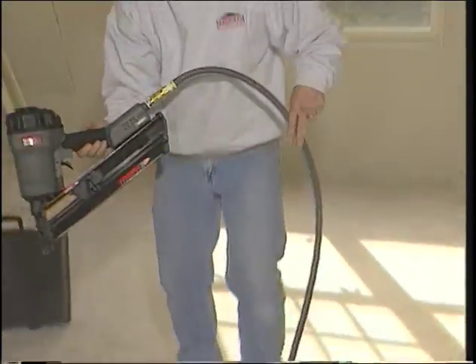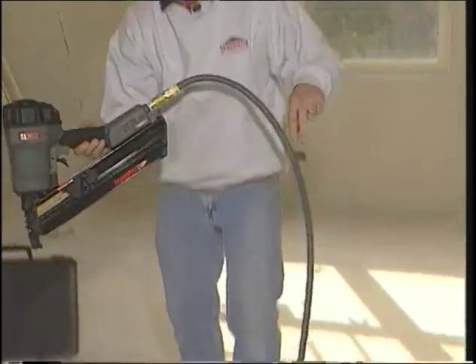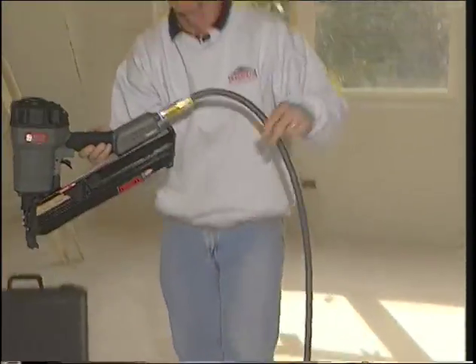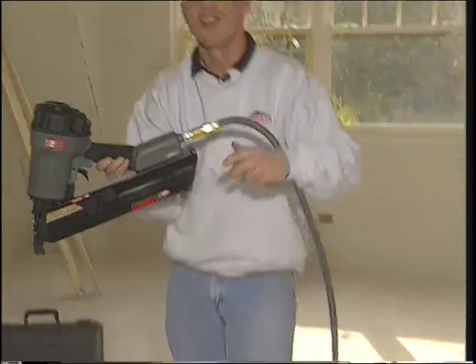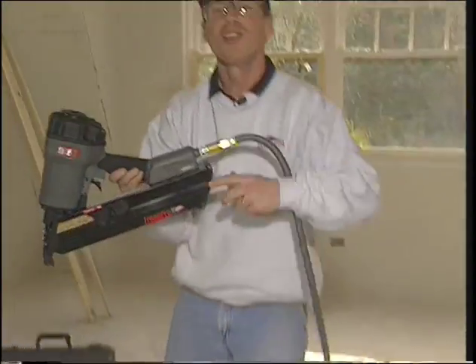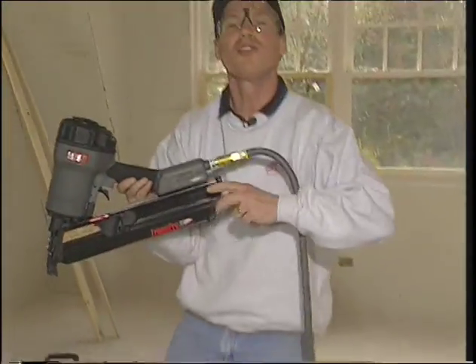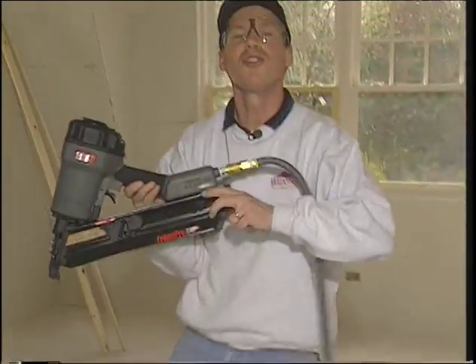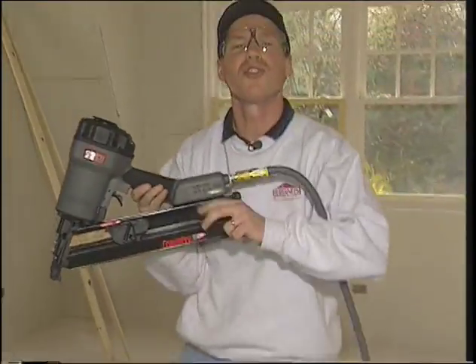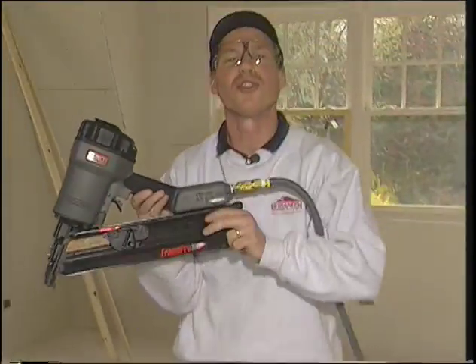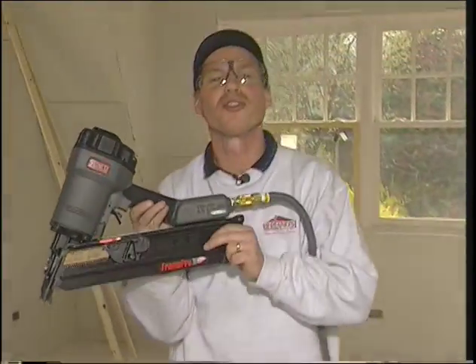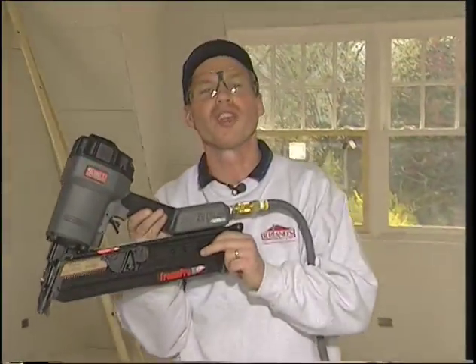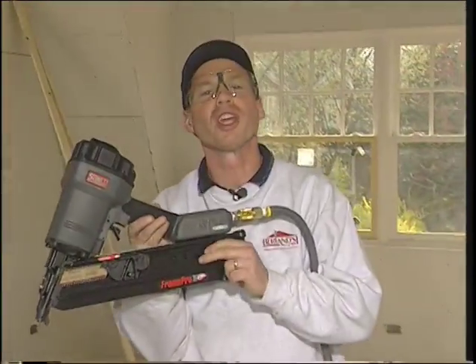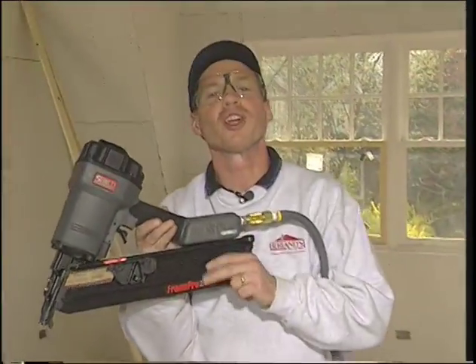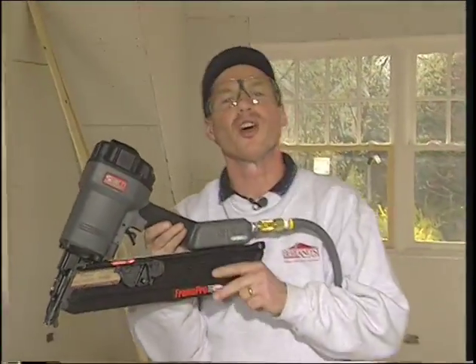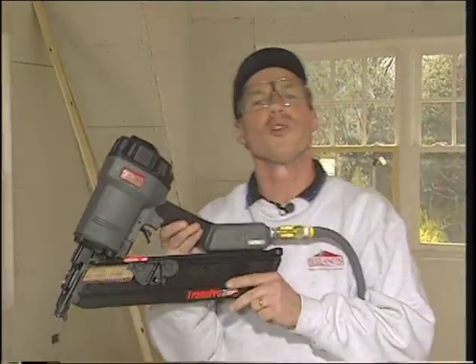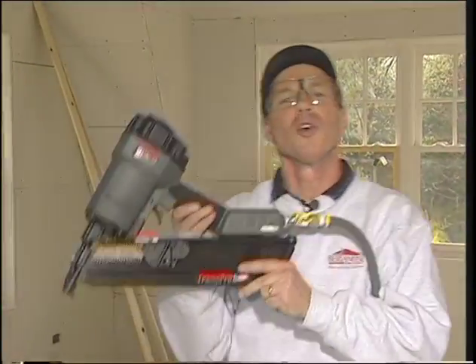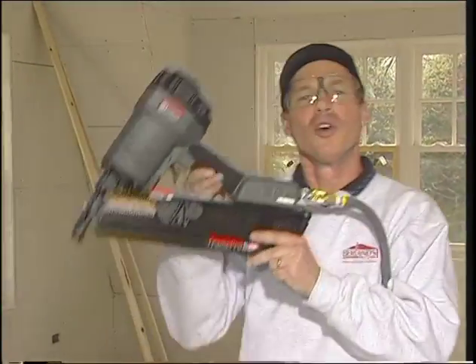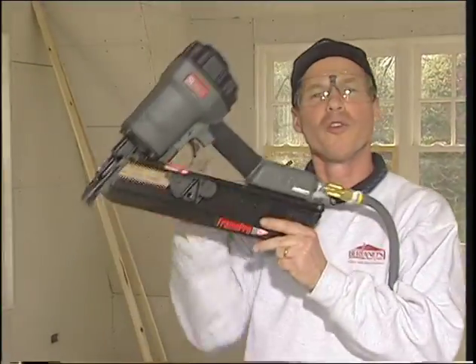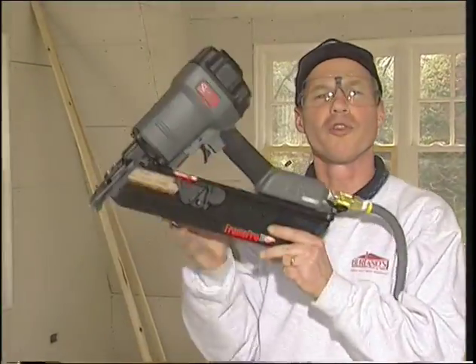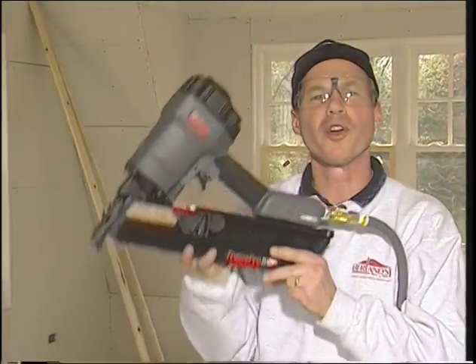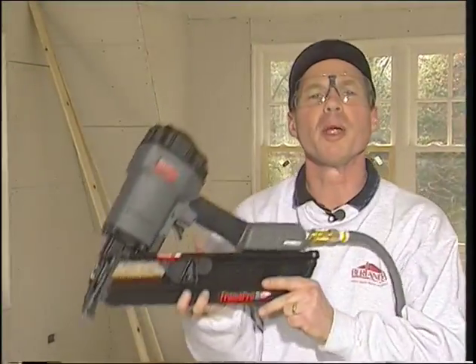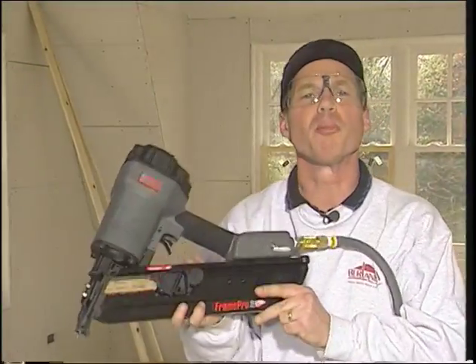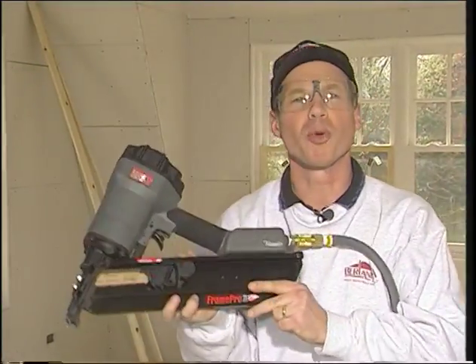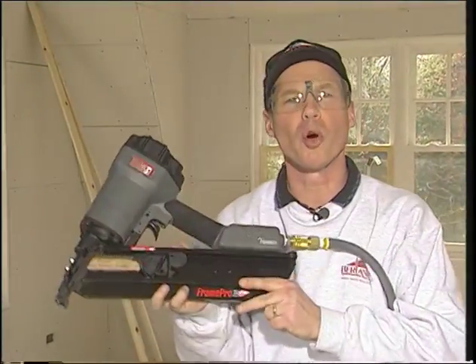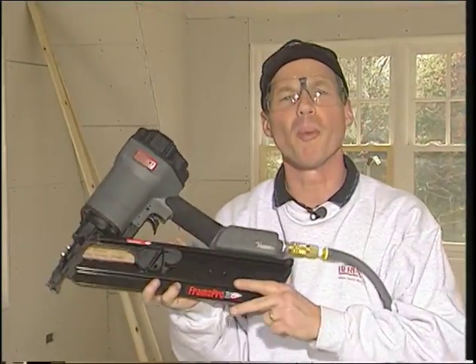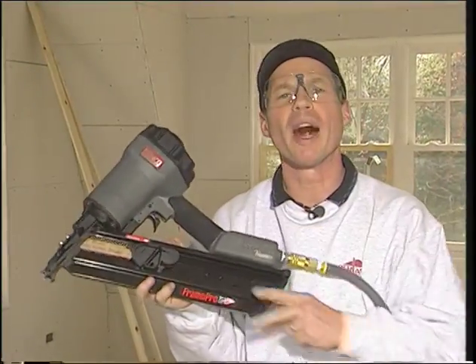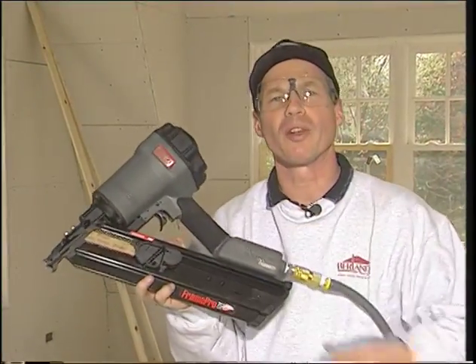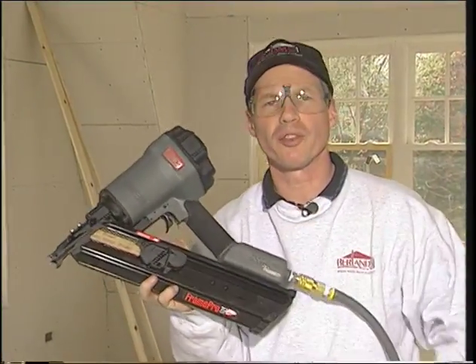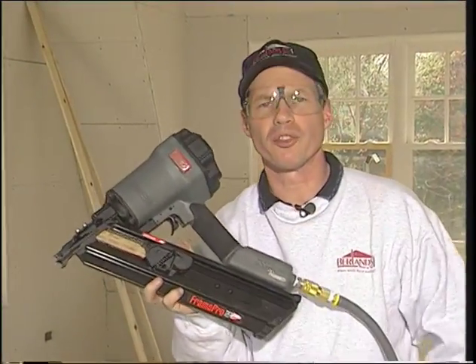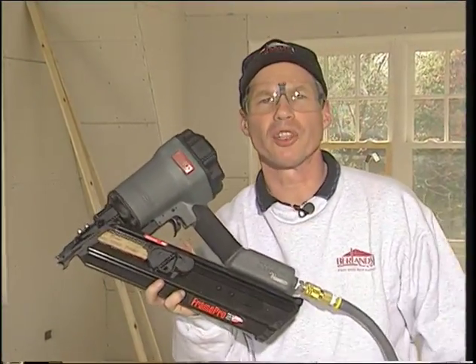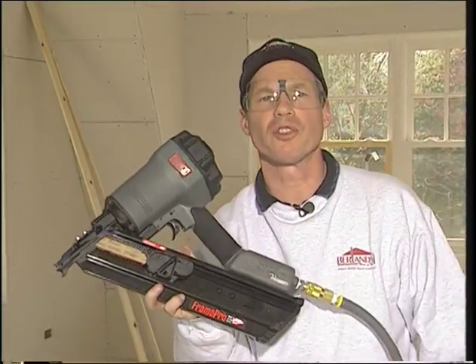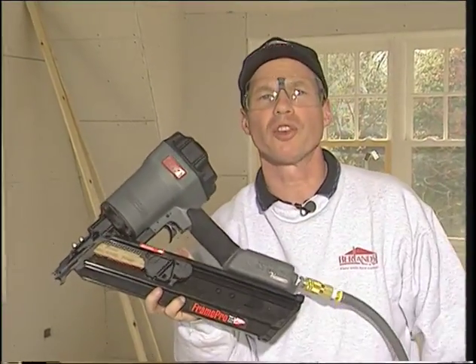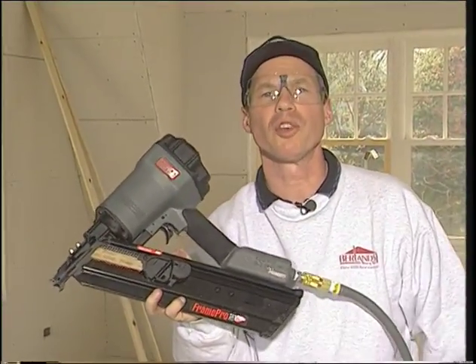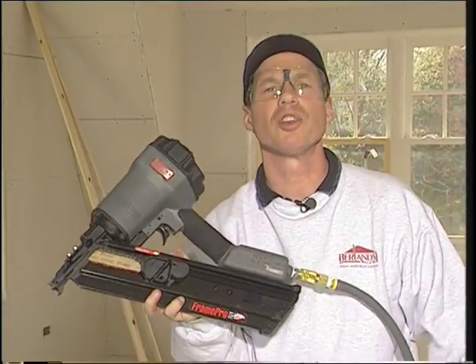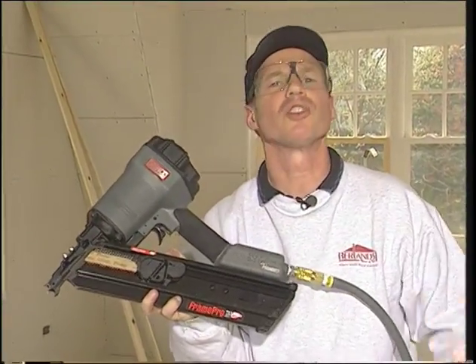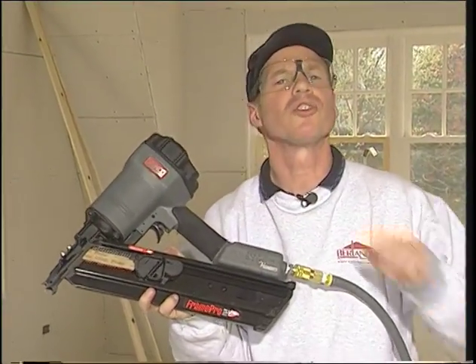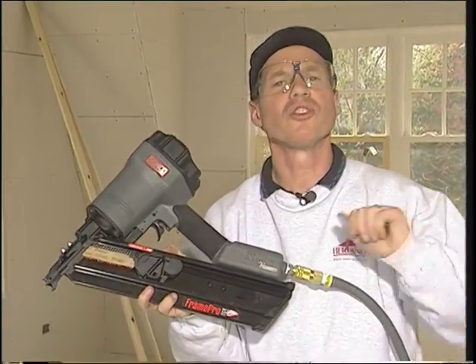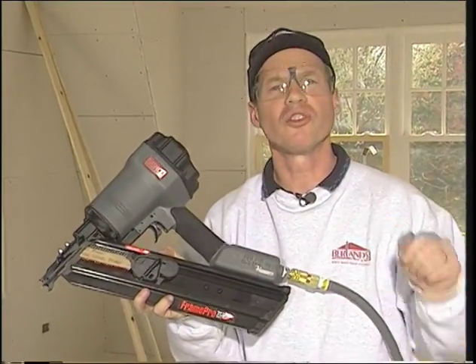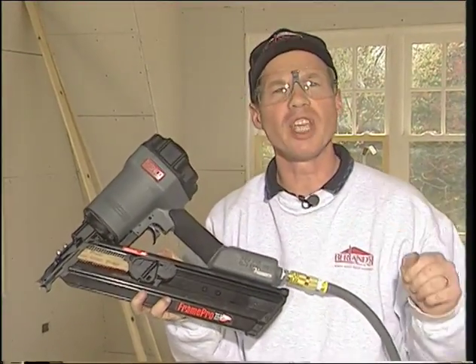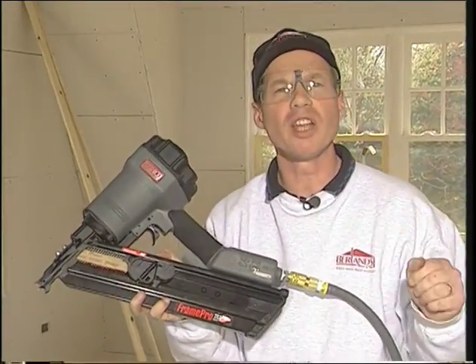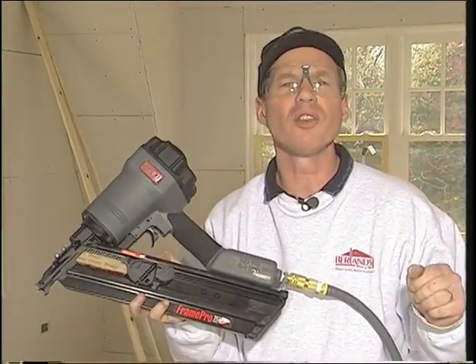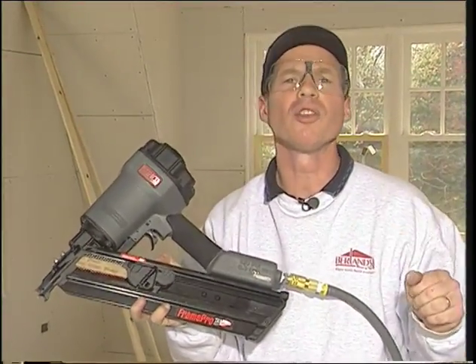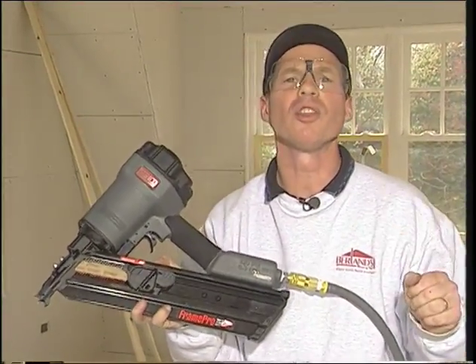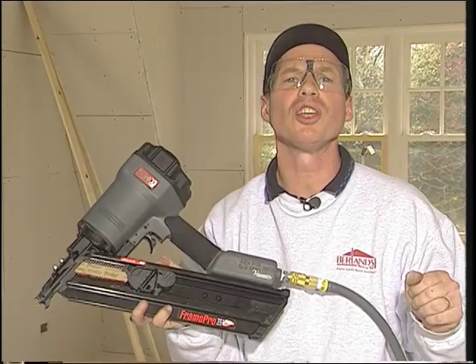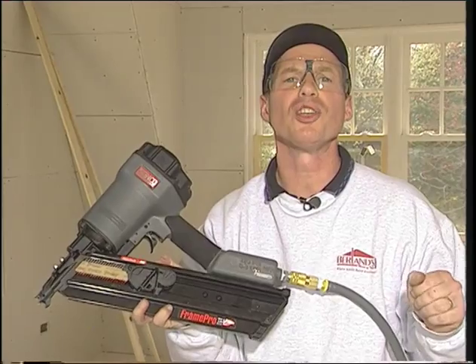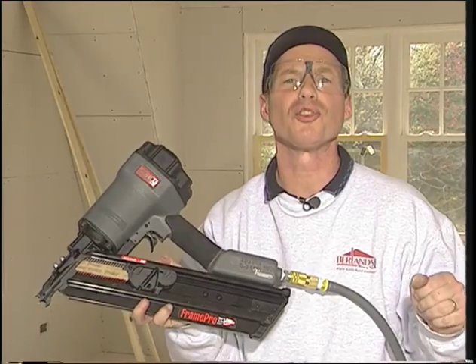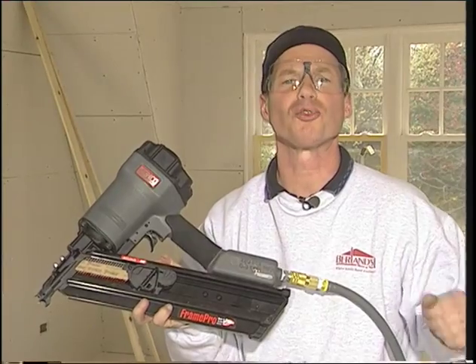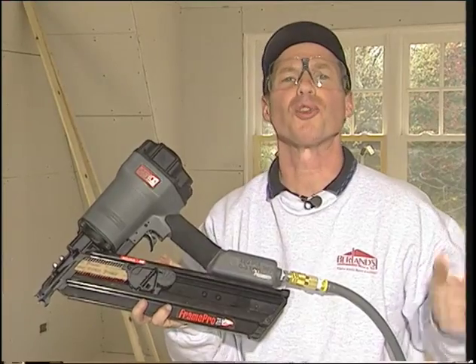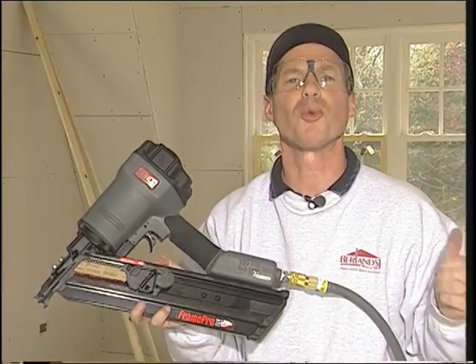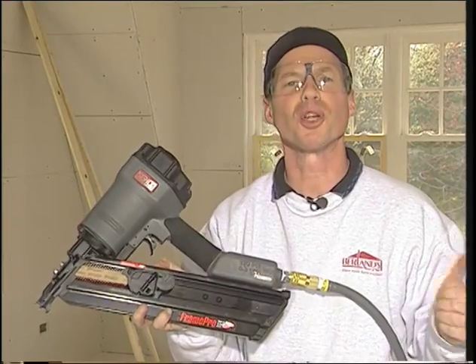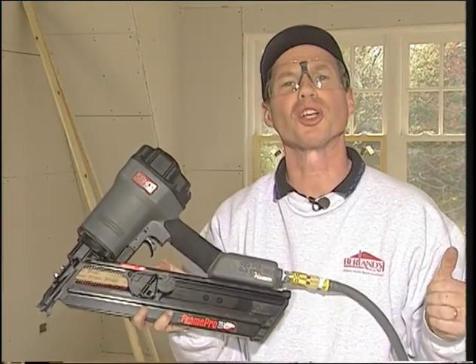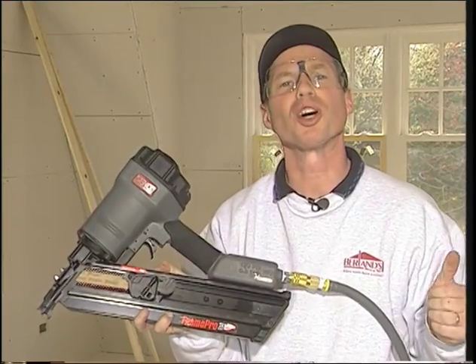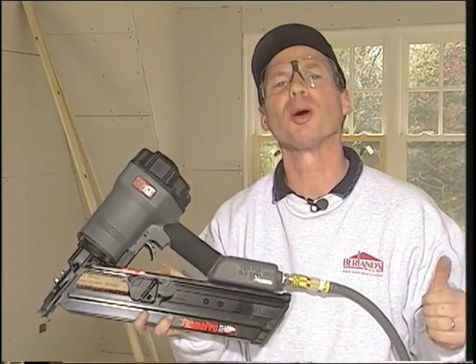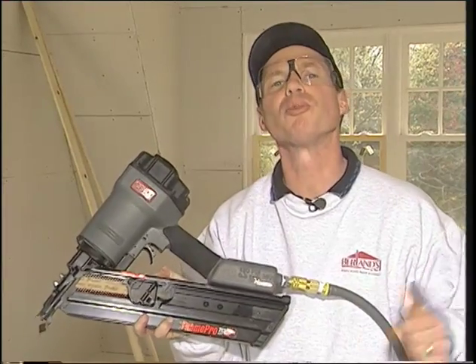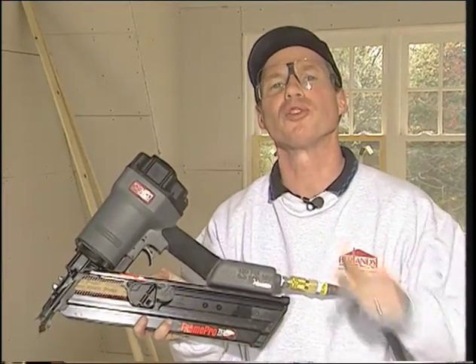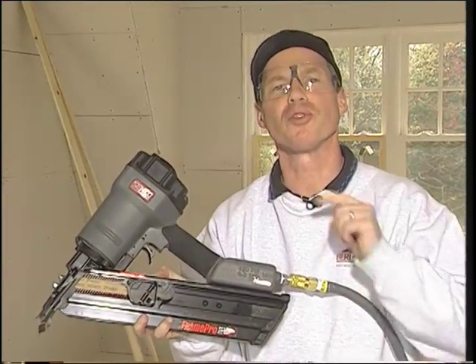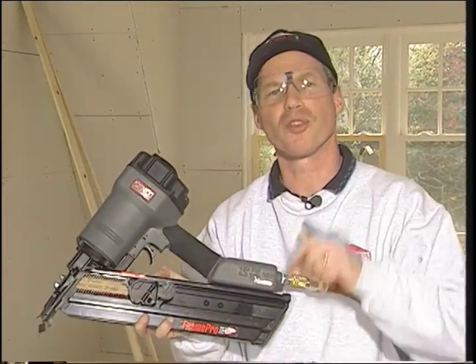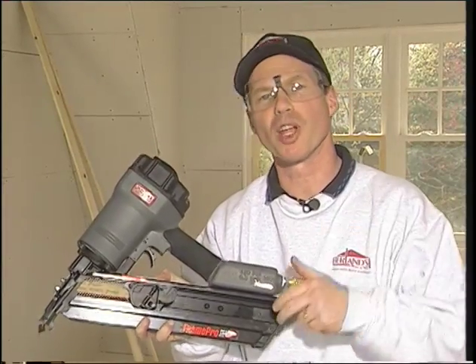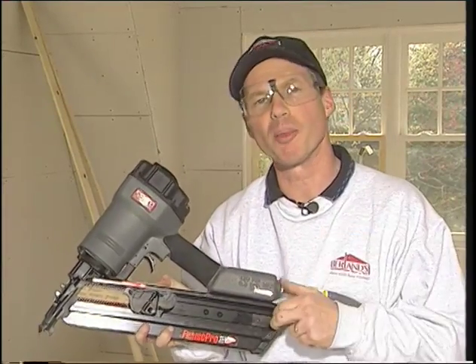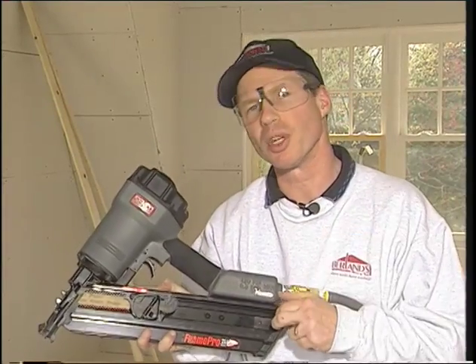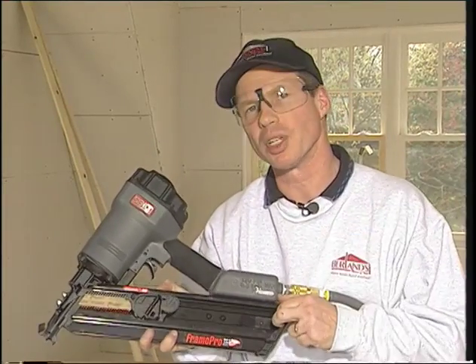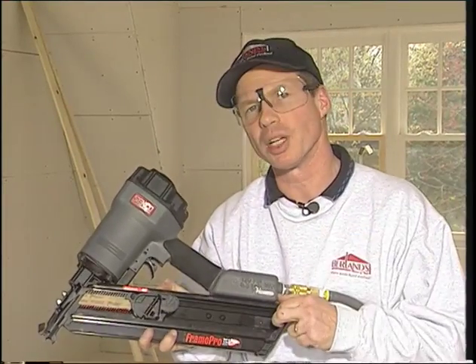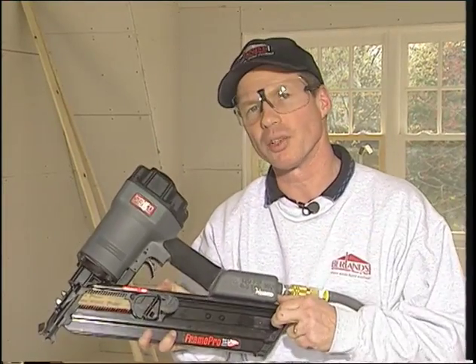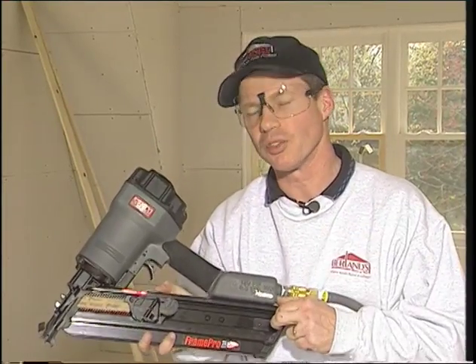This is the Senko Frame Pro Model 600. It's the standard of the industry when it comes to framing nailers.